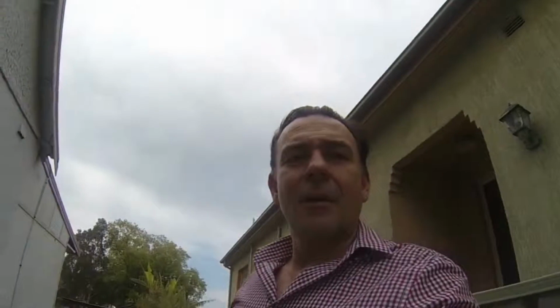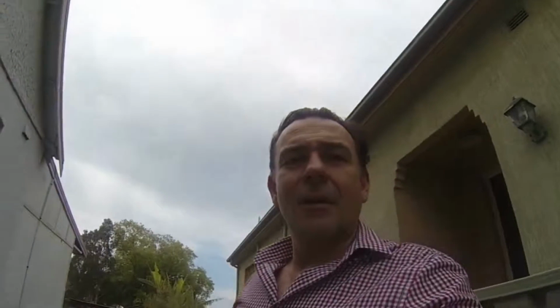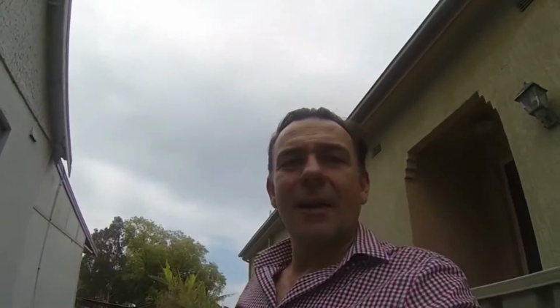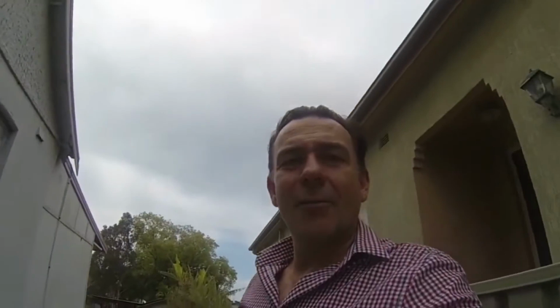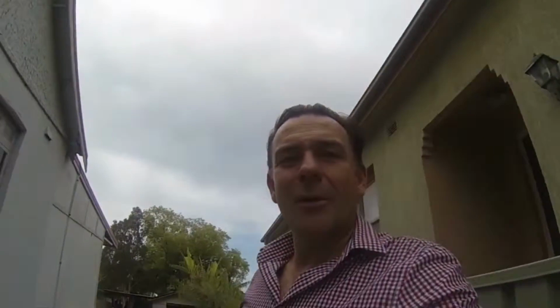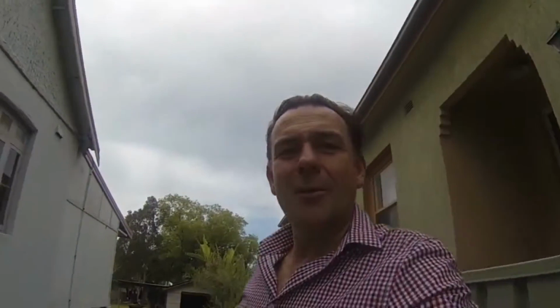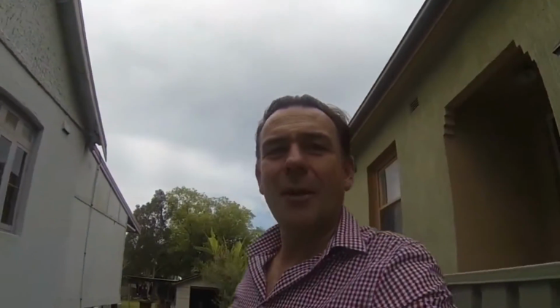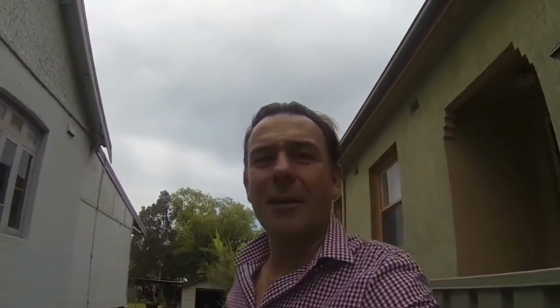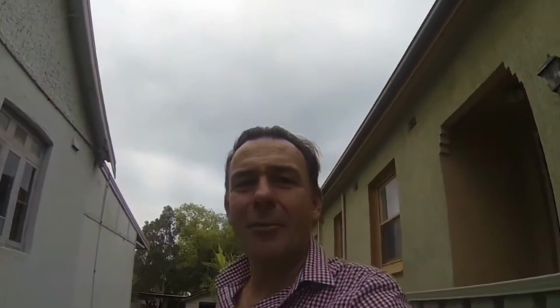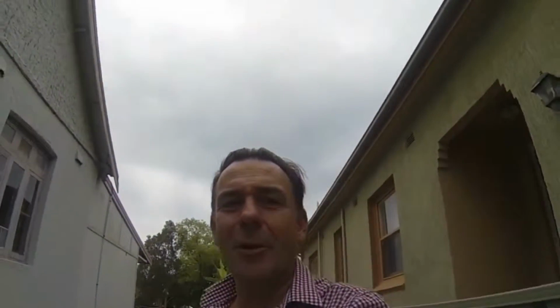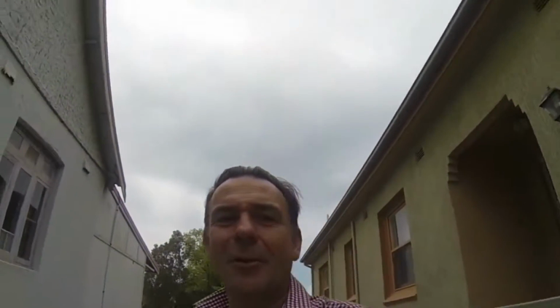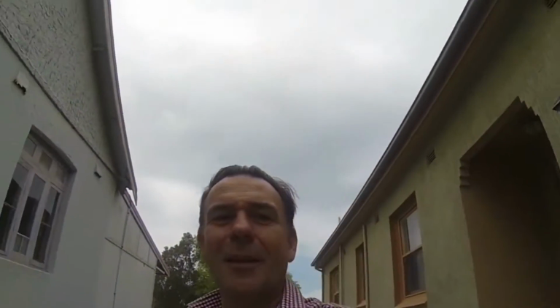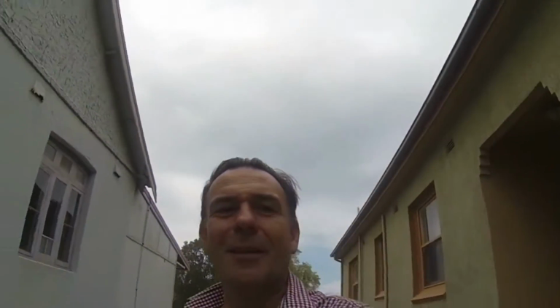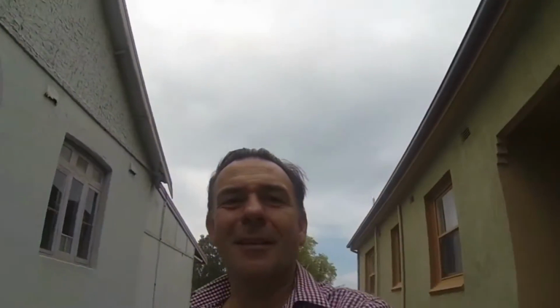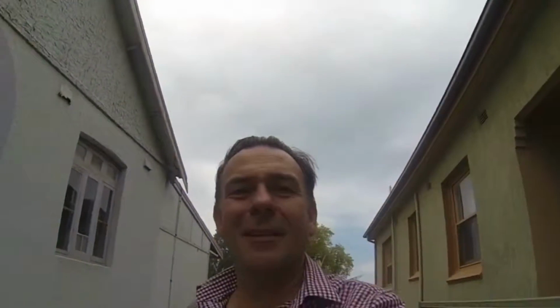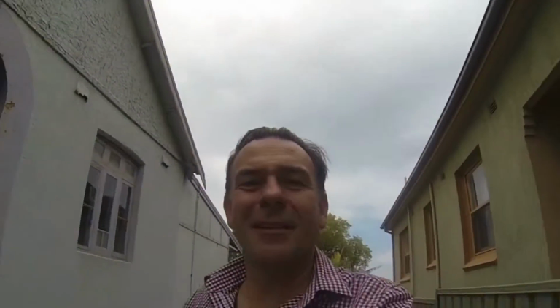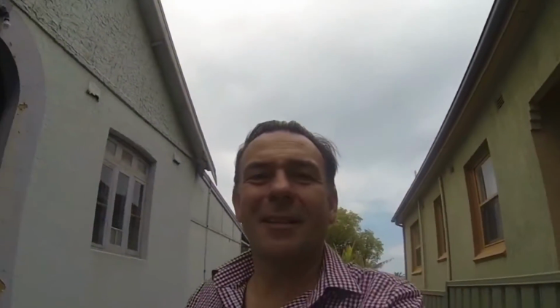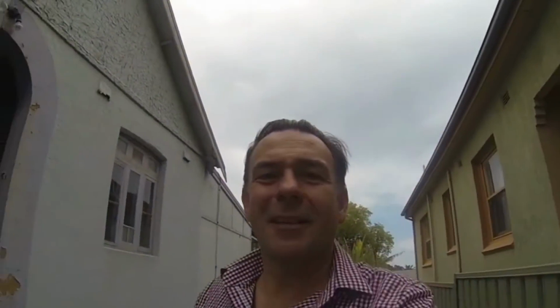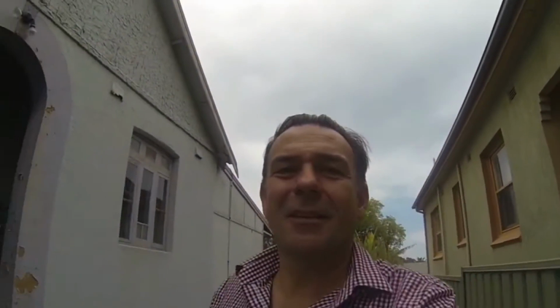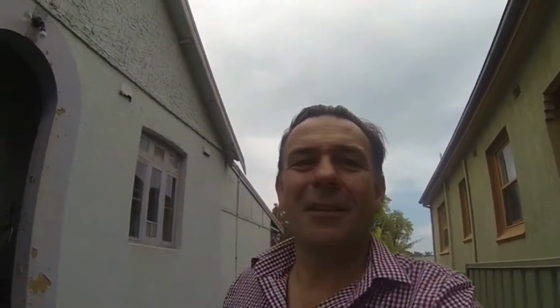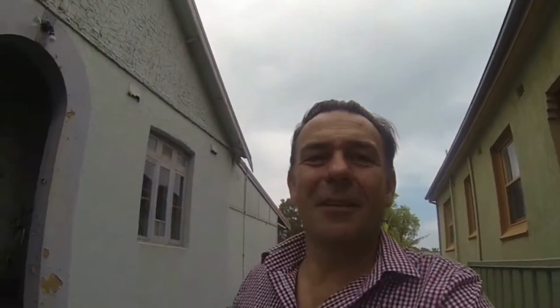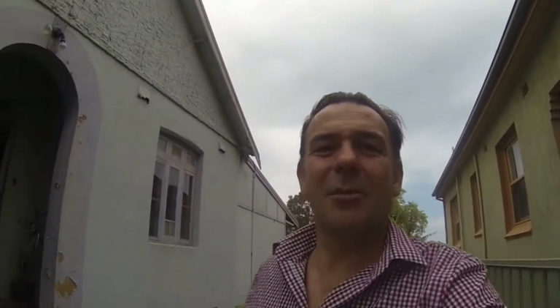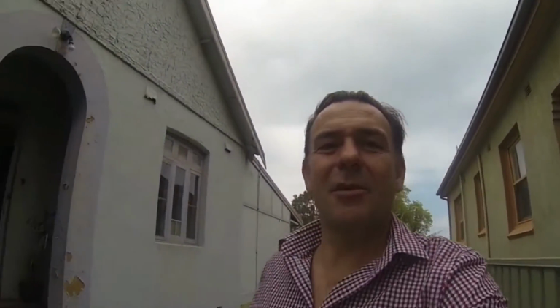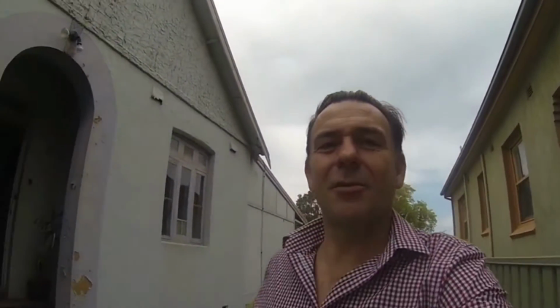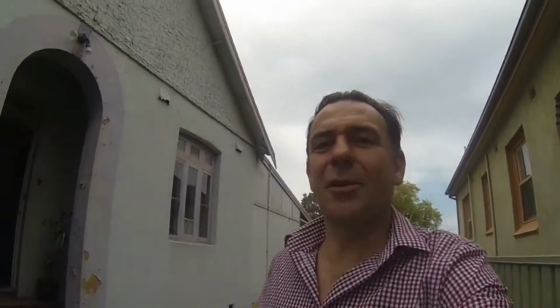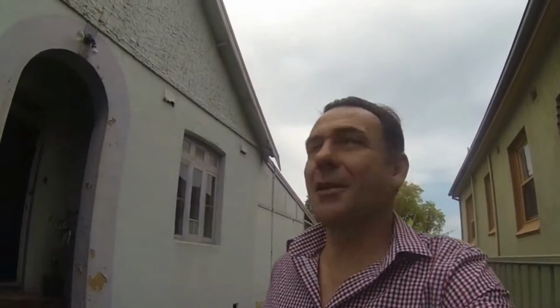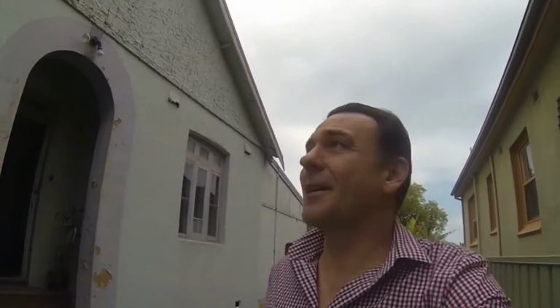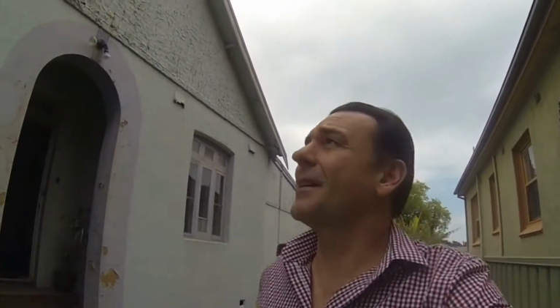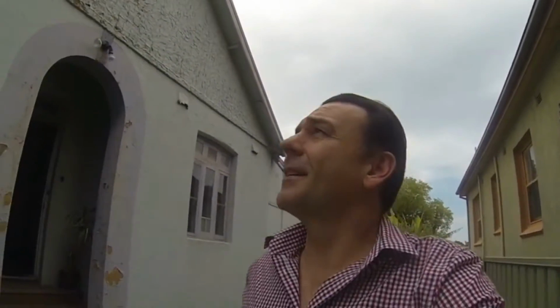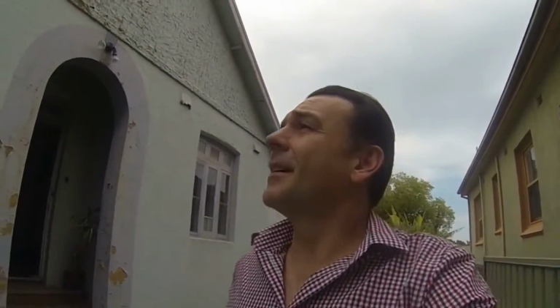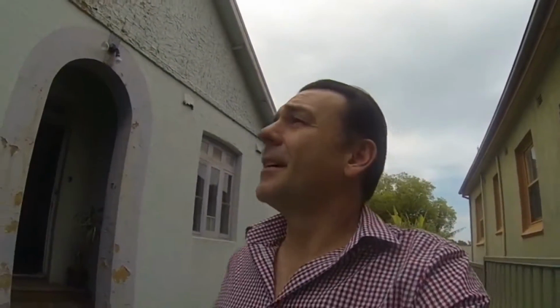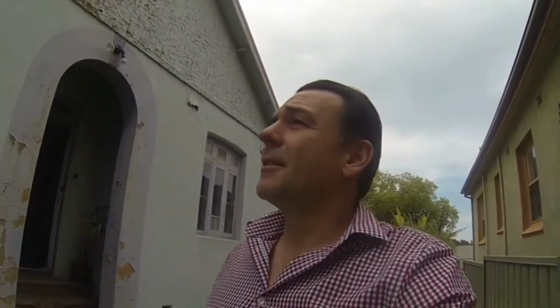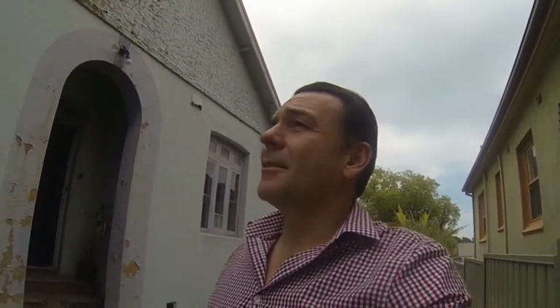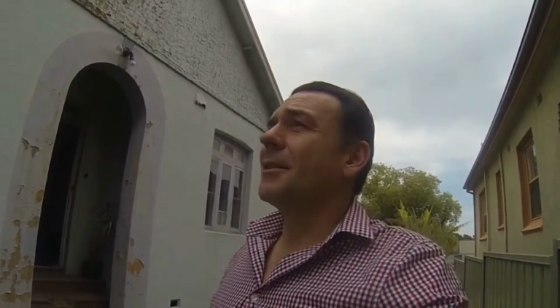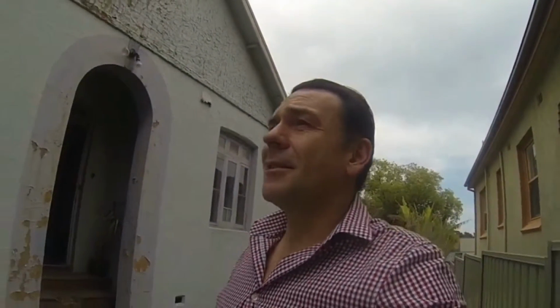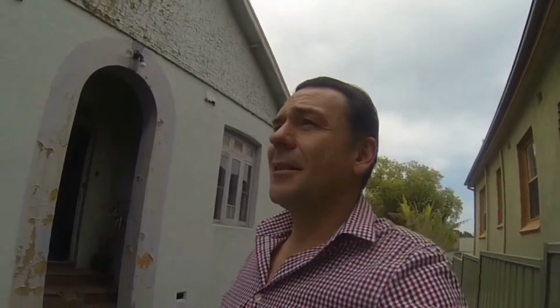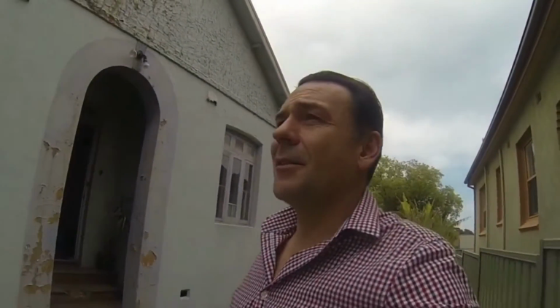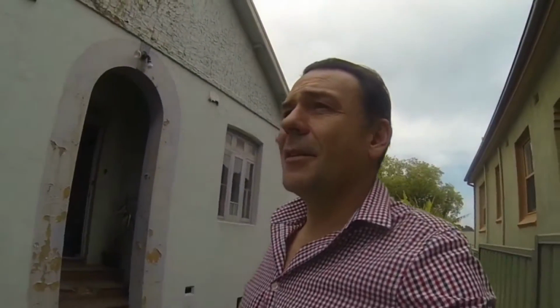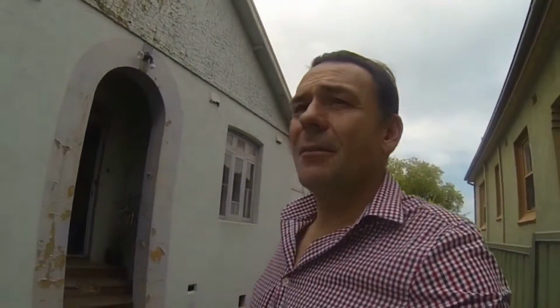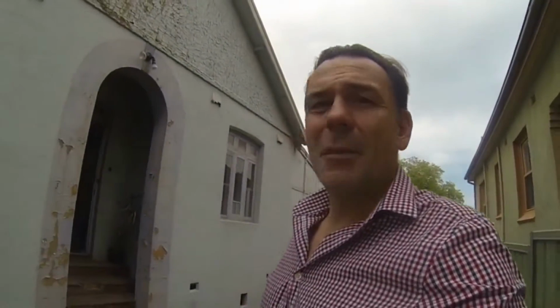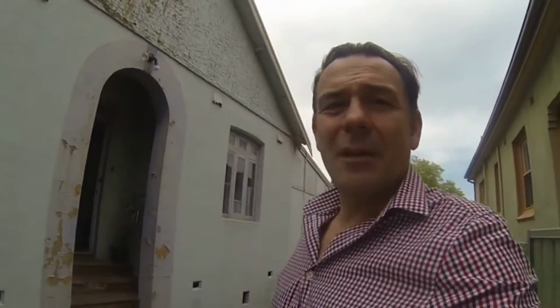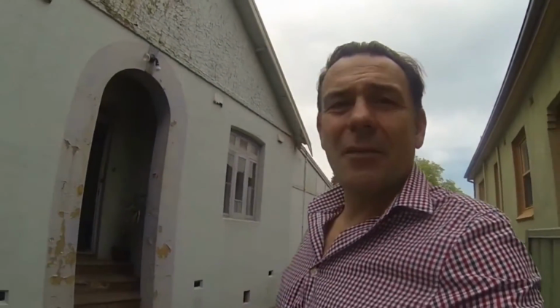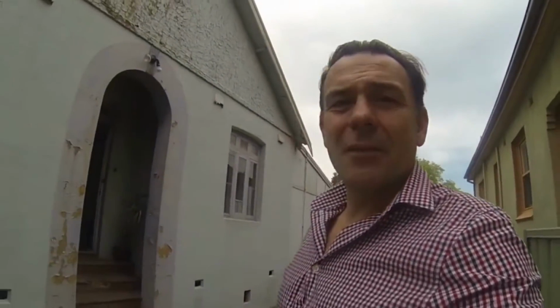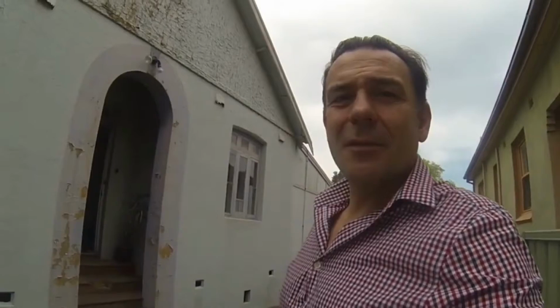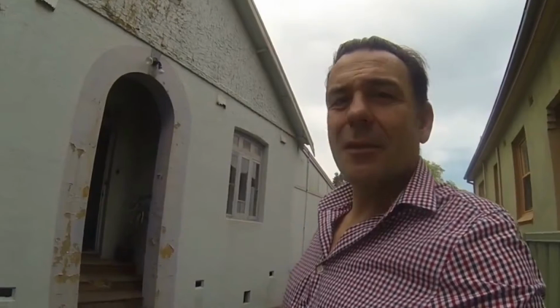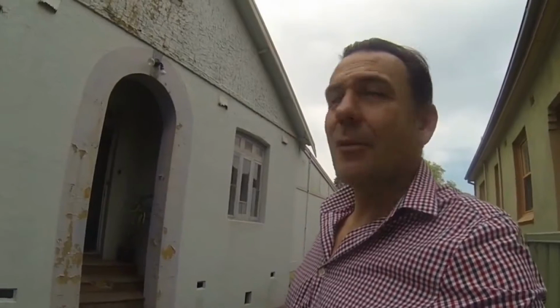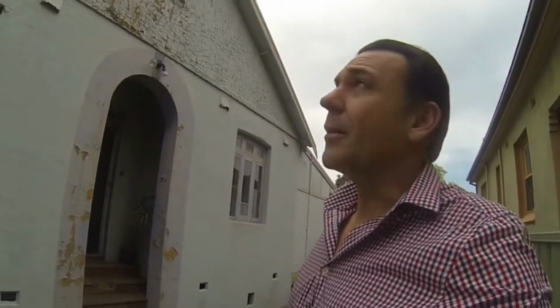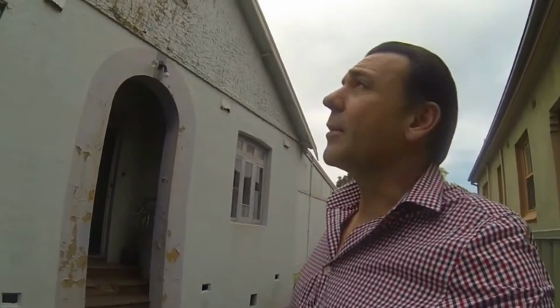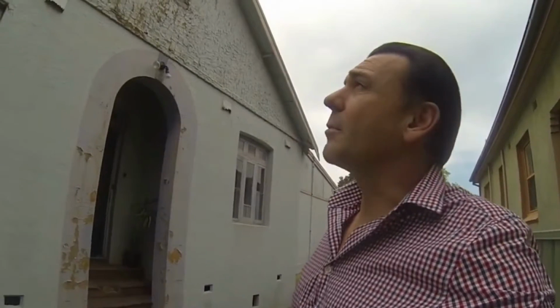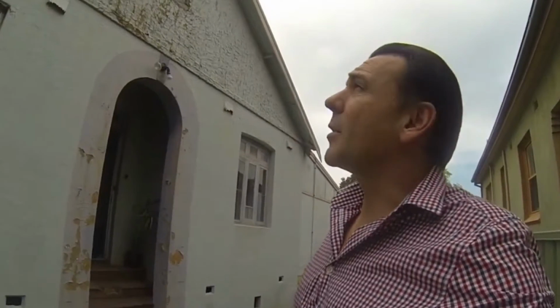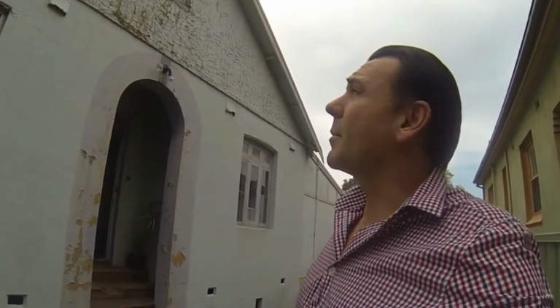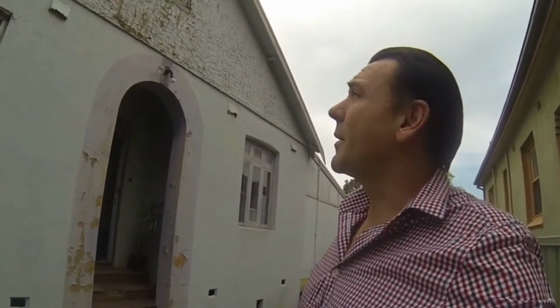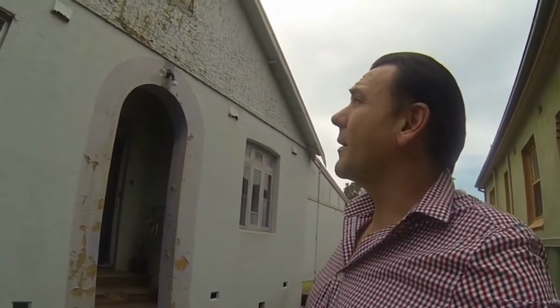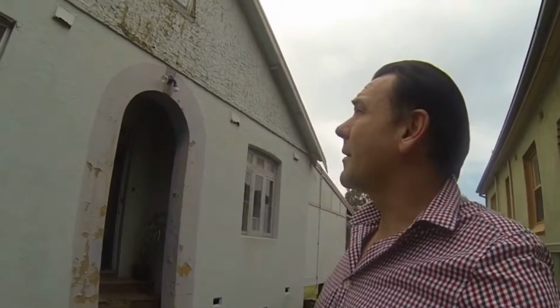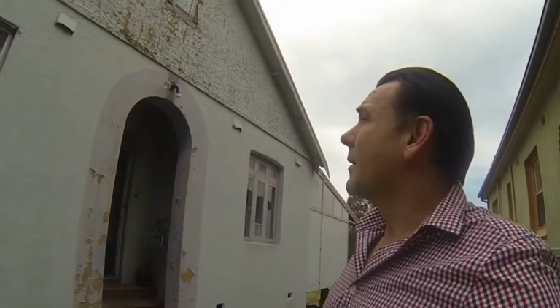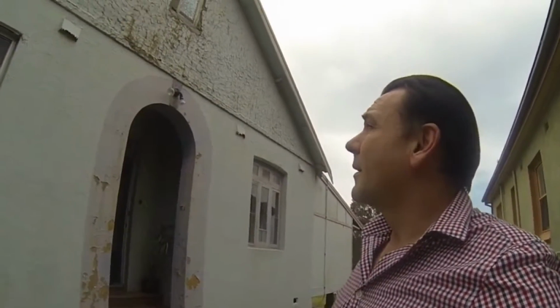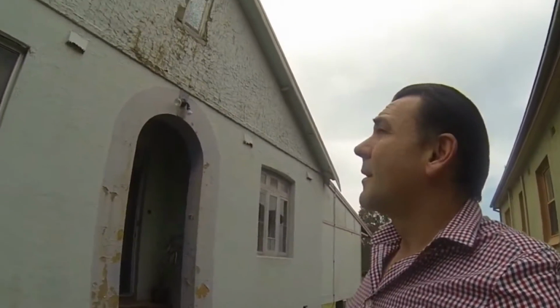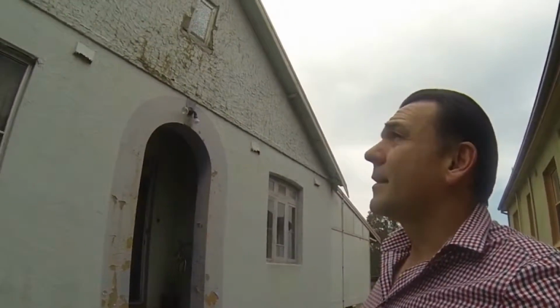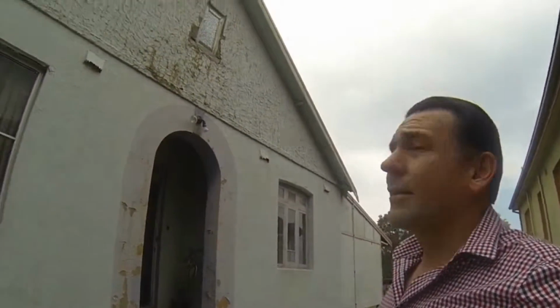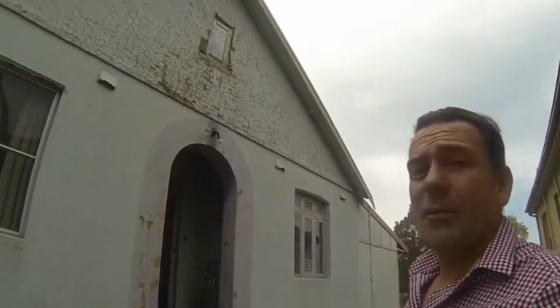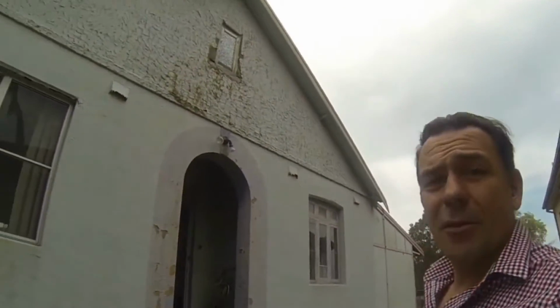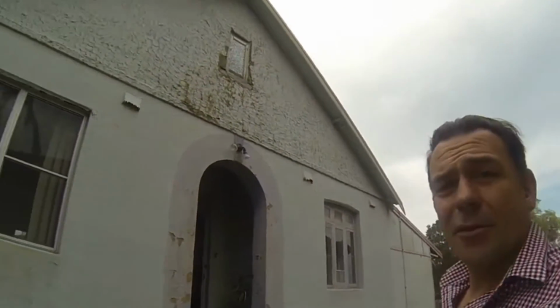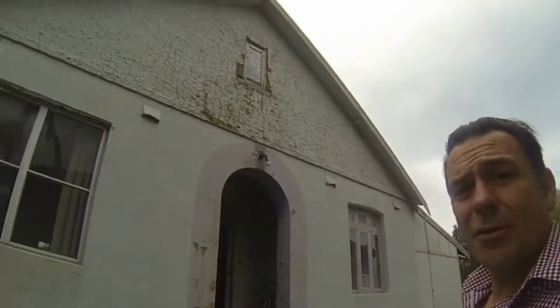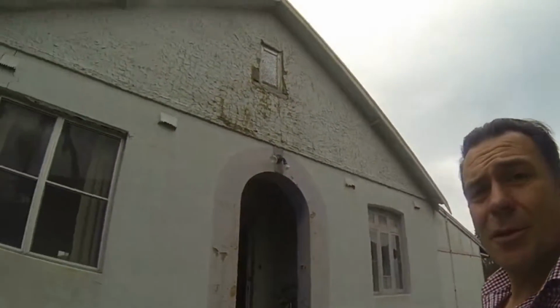Hey everyone, Craig on the road again. Hope you're enjoying your day. We're just here in Mayfield, just having a look at a bit of property that's going for auction.